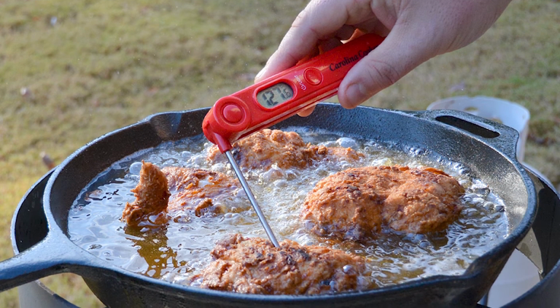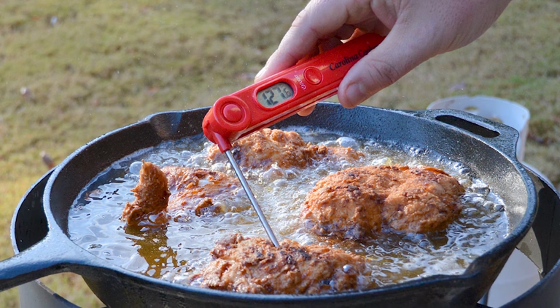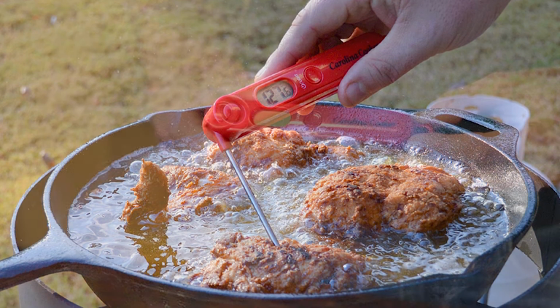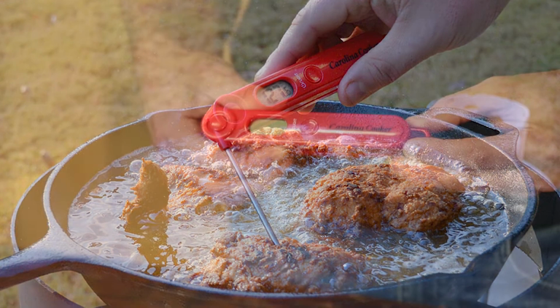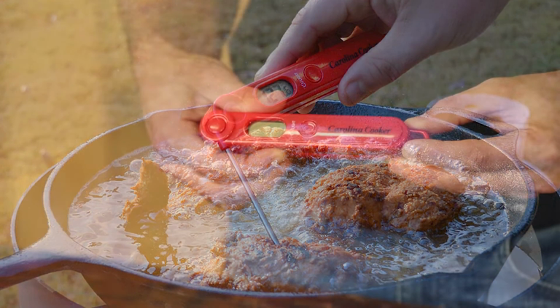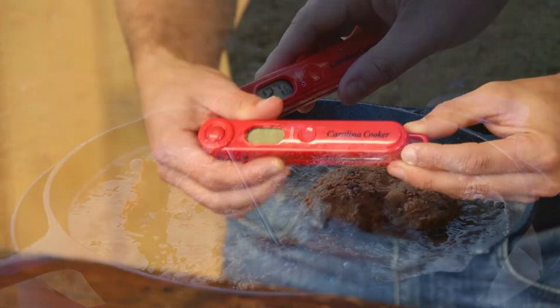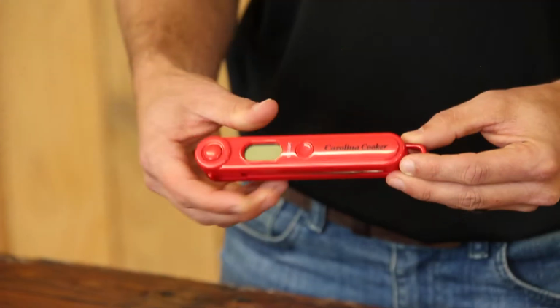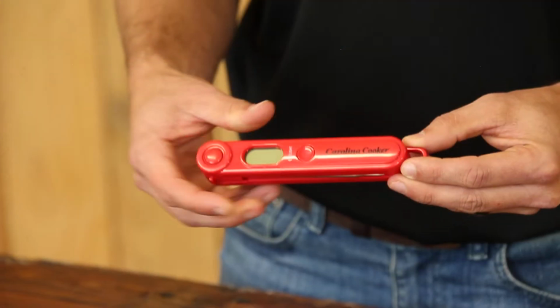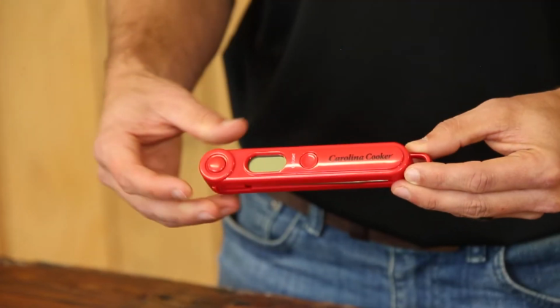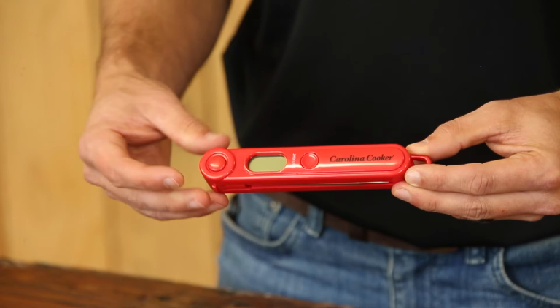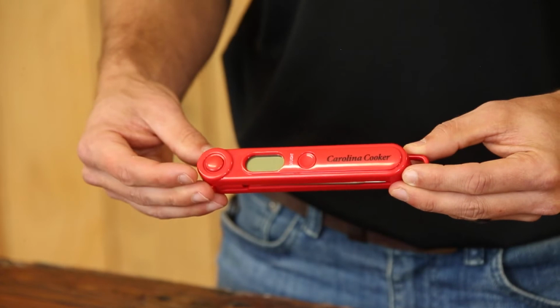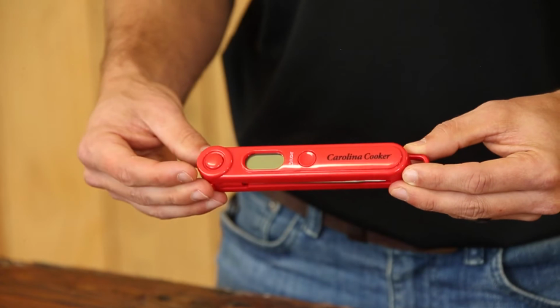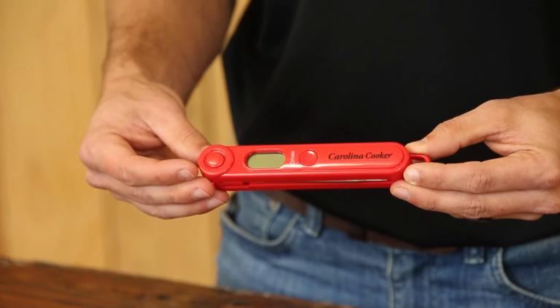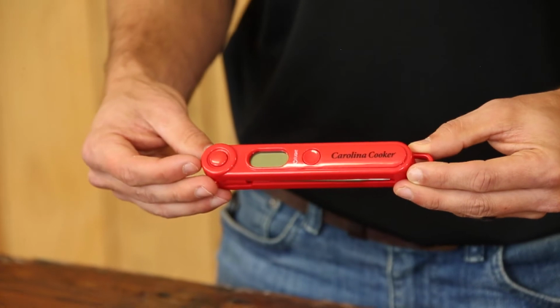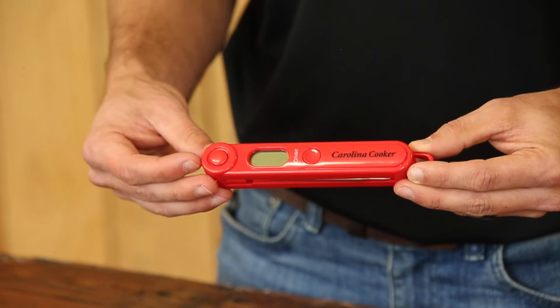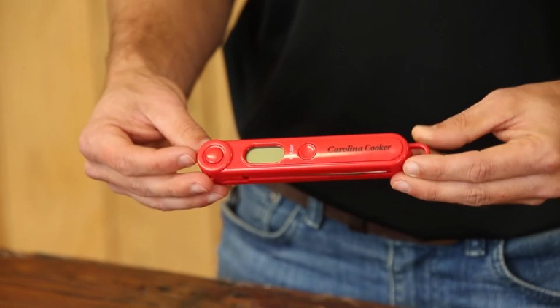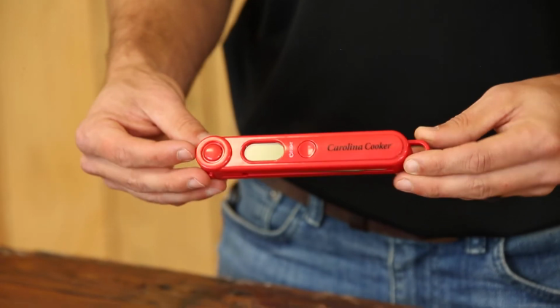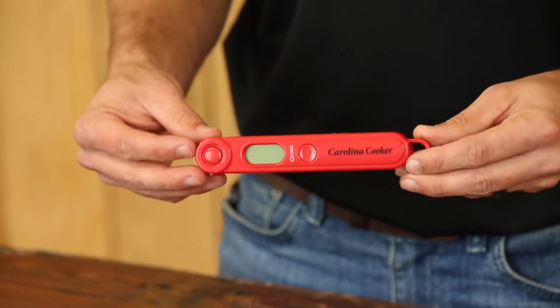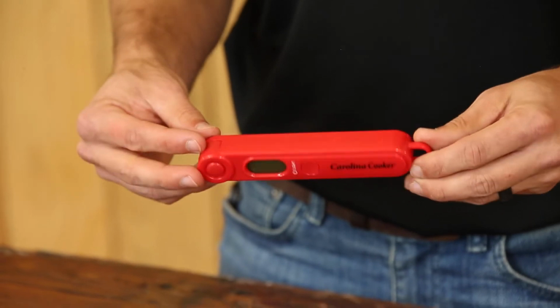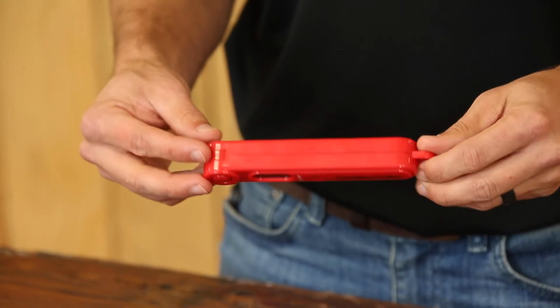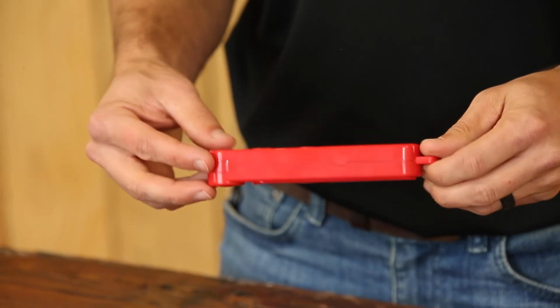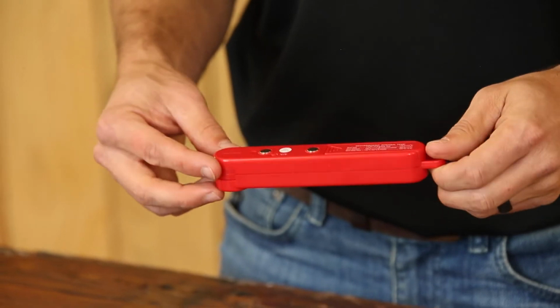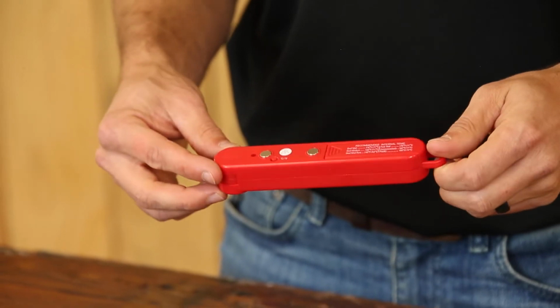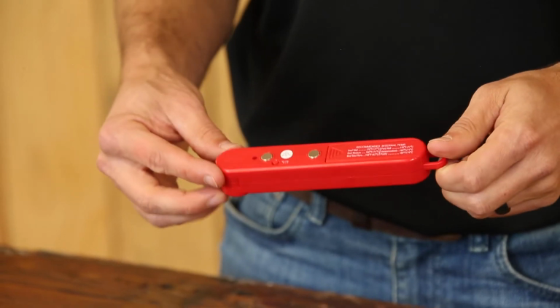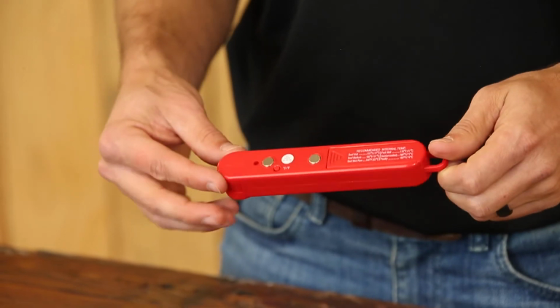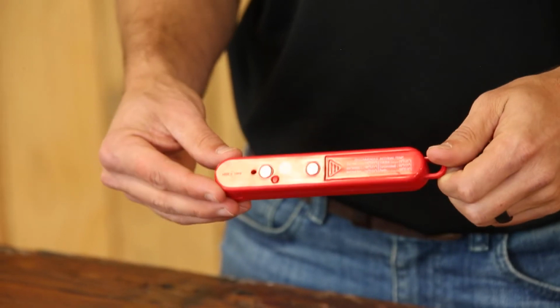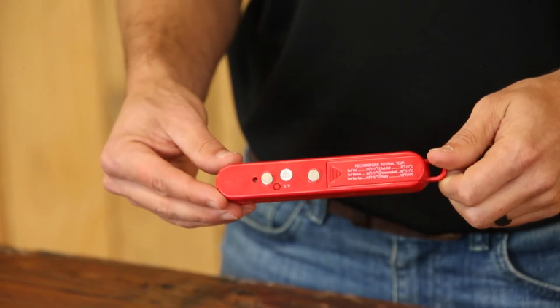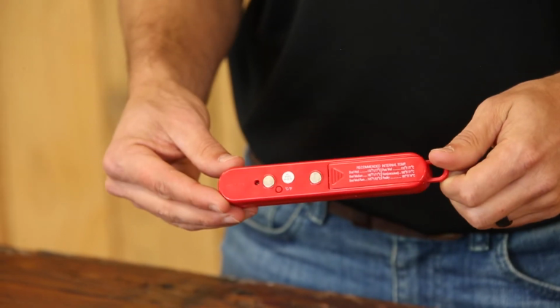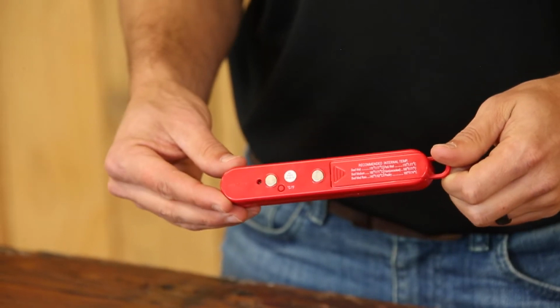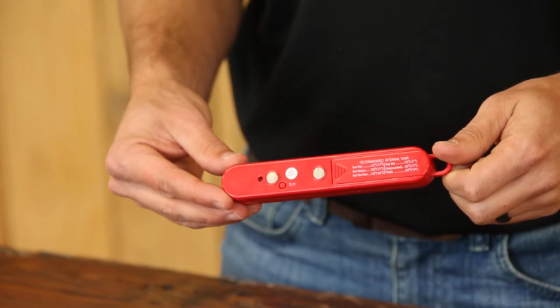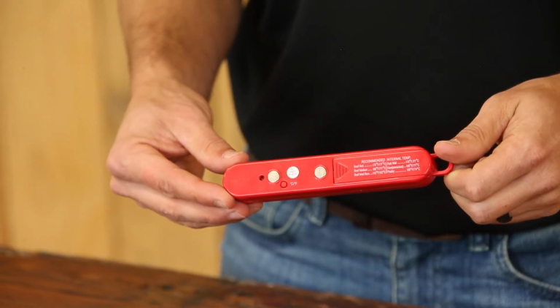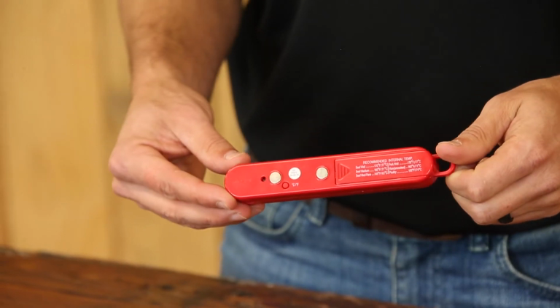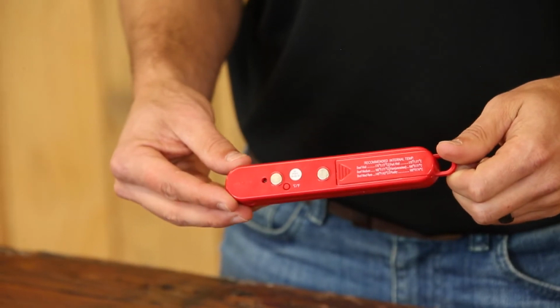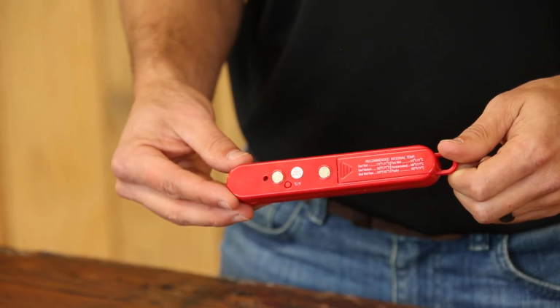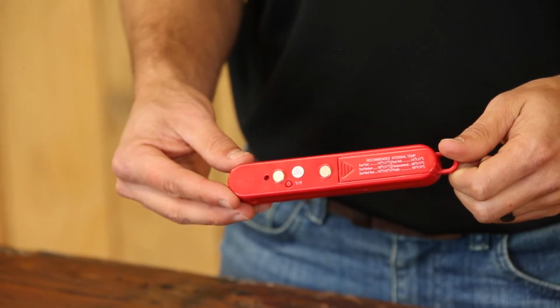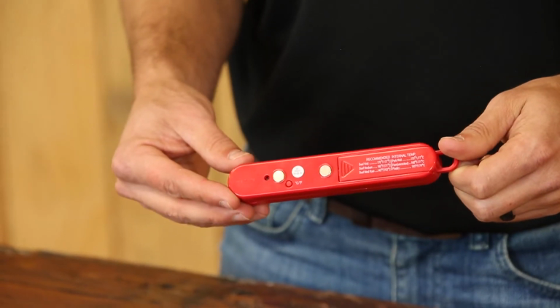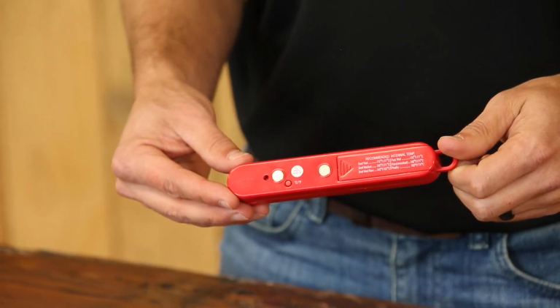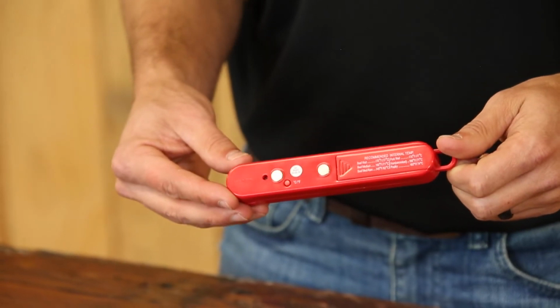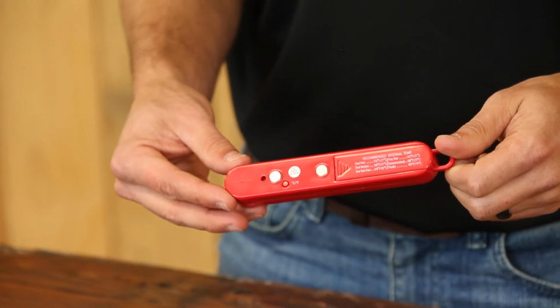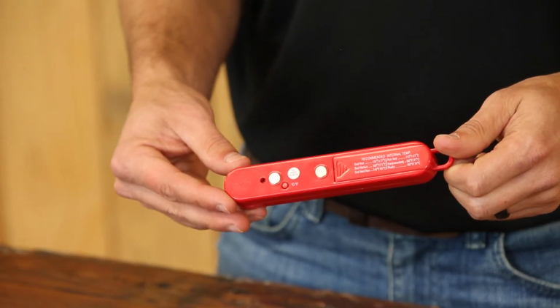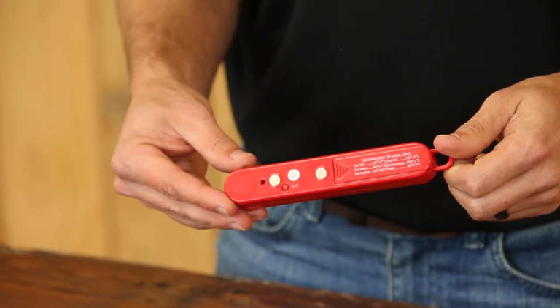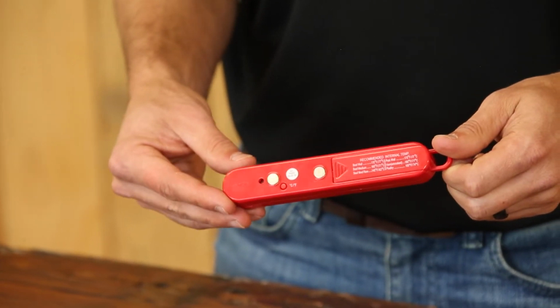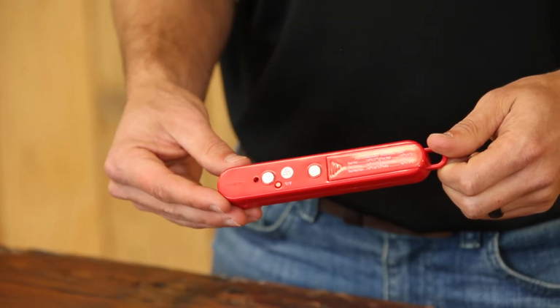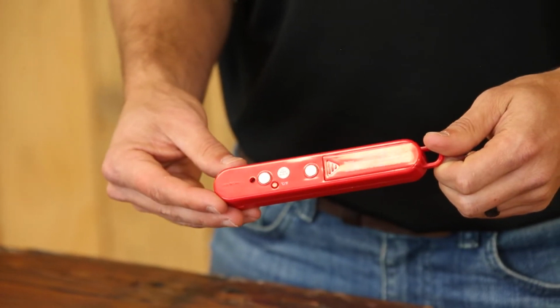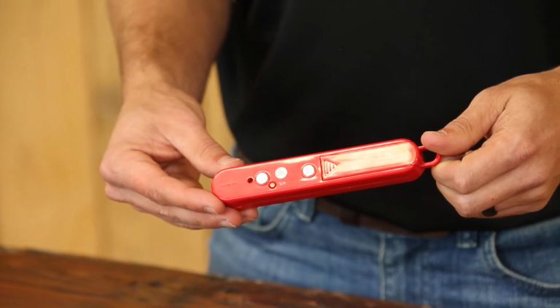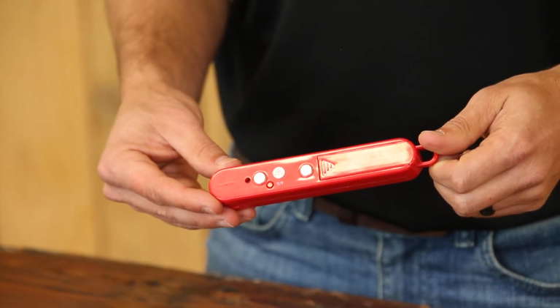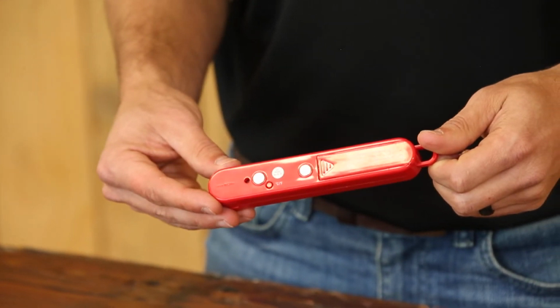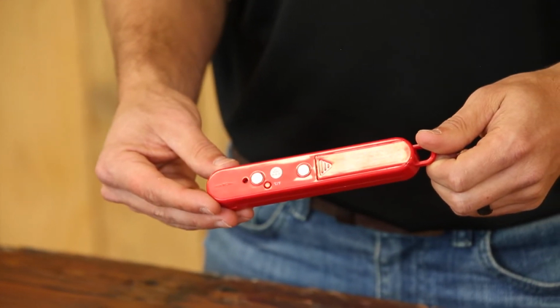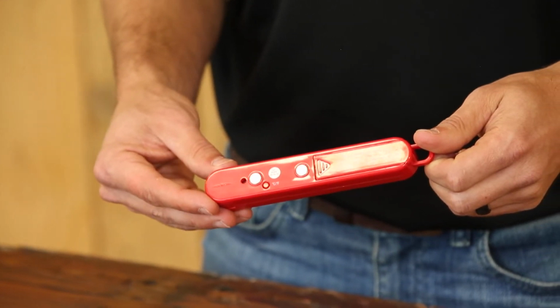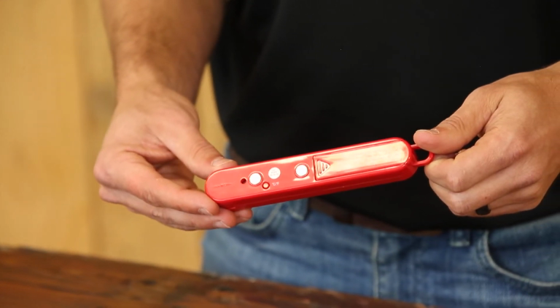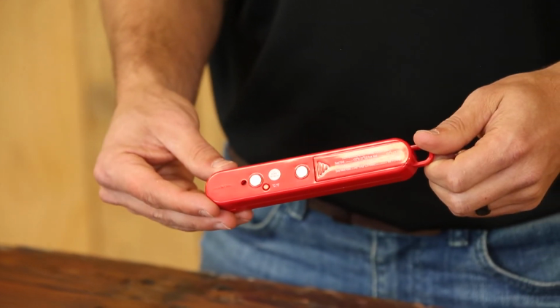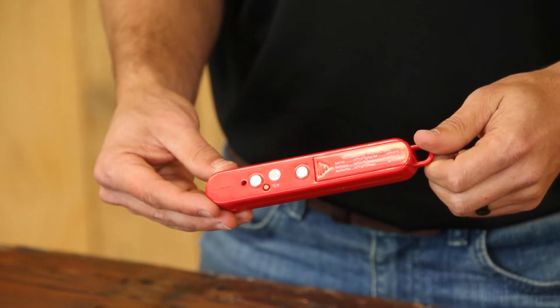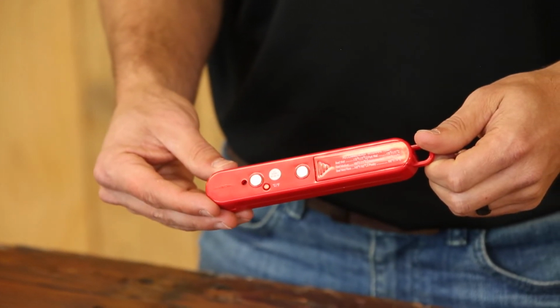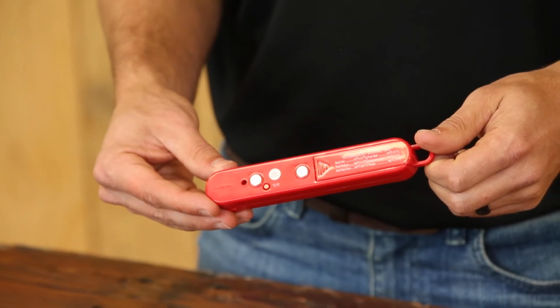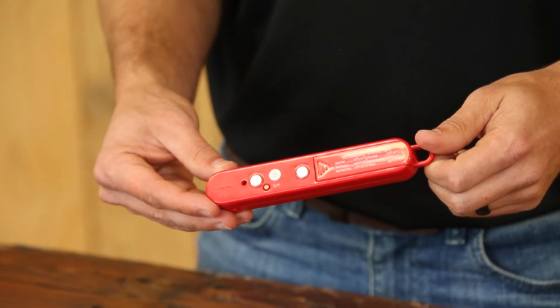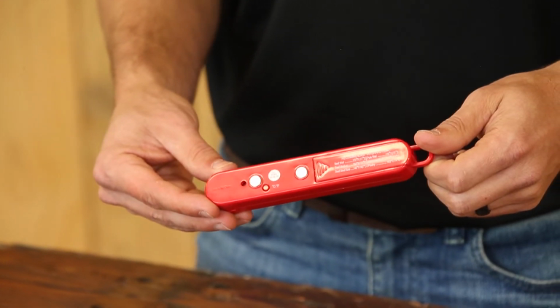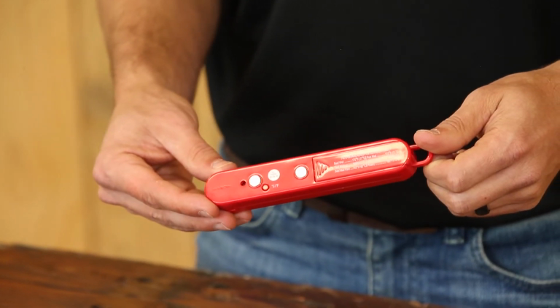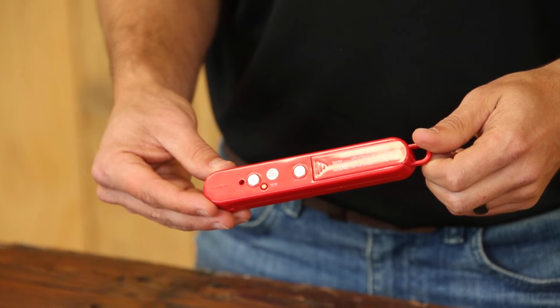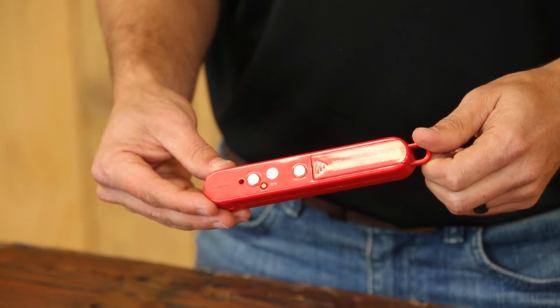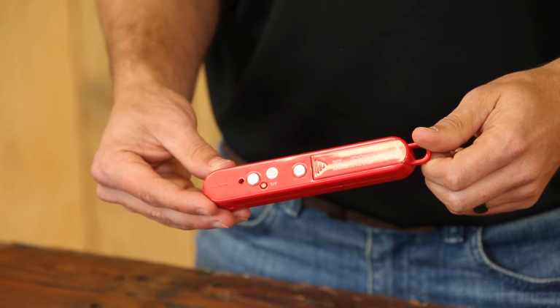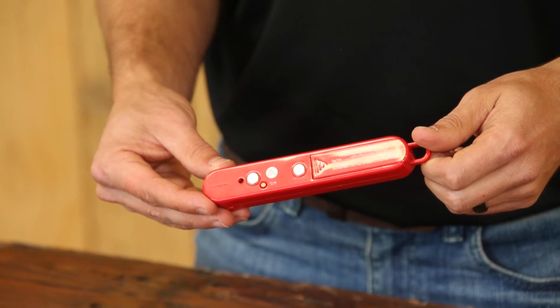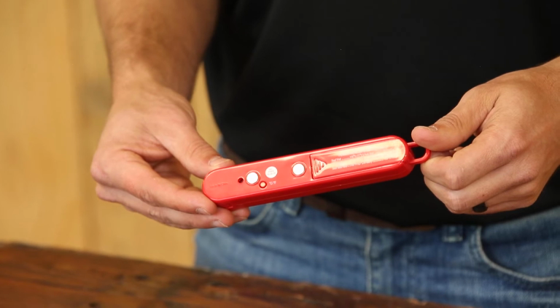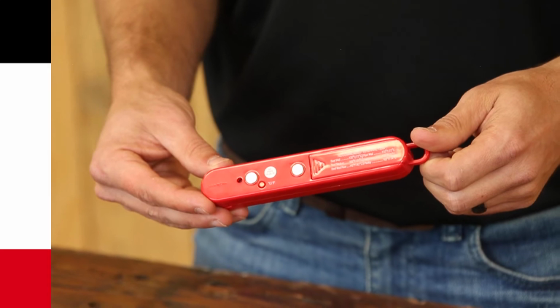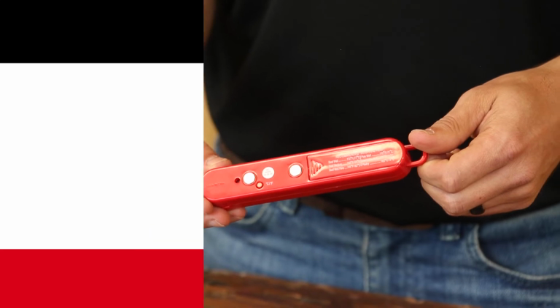It measures about six and a half inches, and it also has a magnet on the back as well as a hook if you wanted to hang it up.